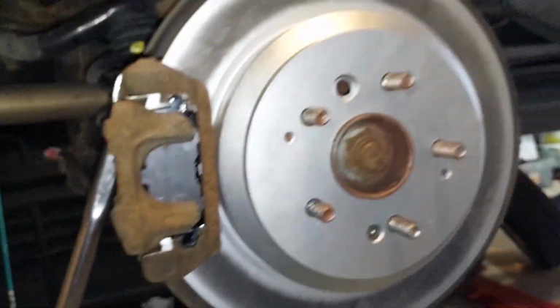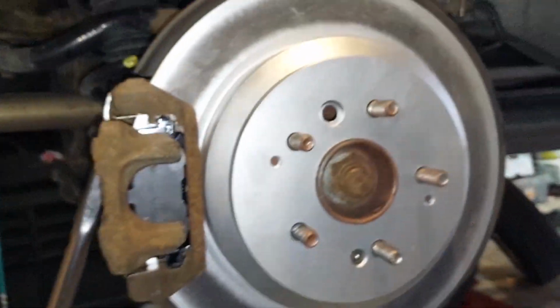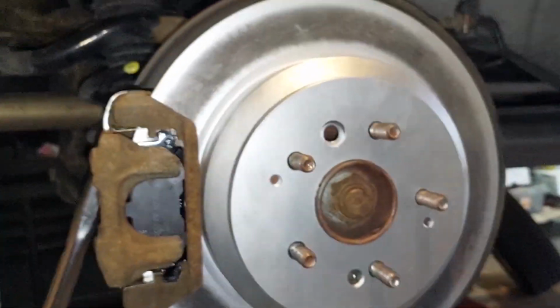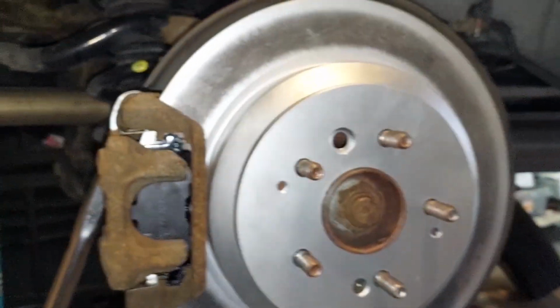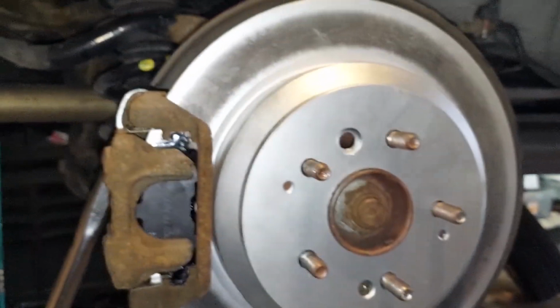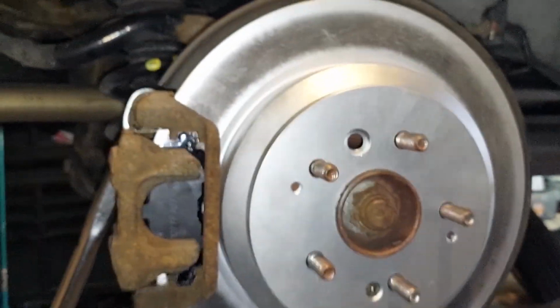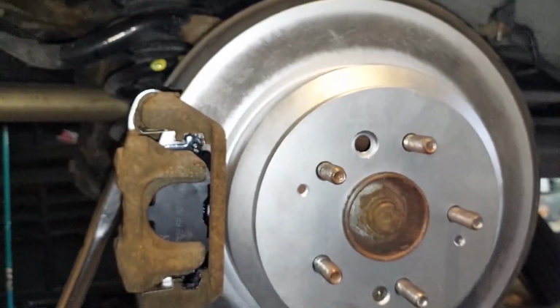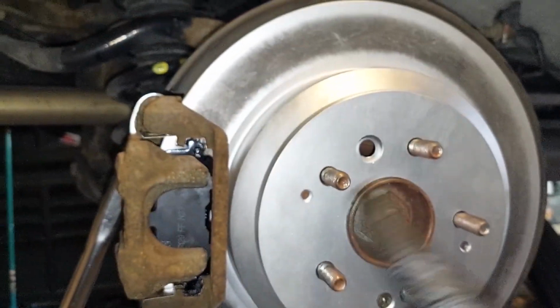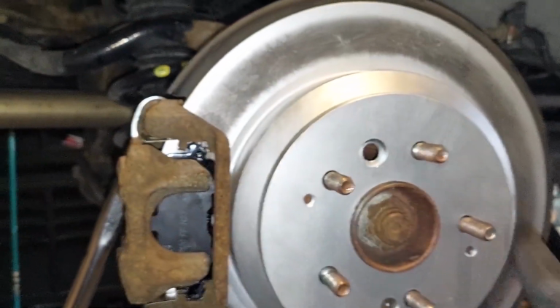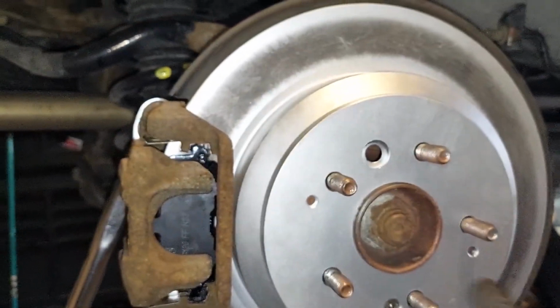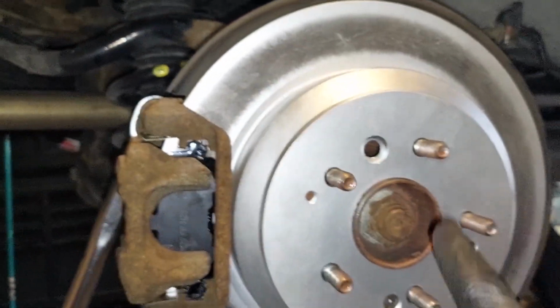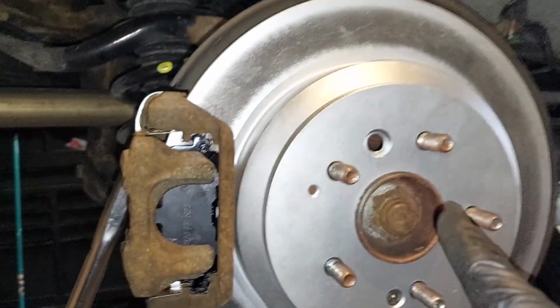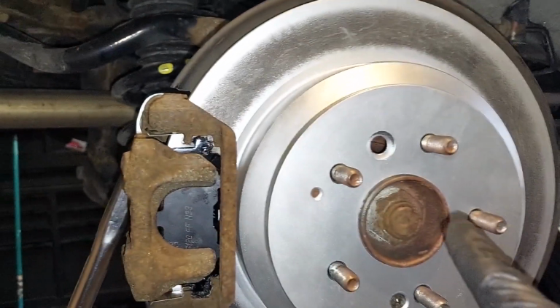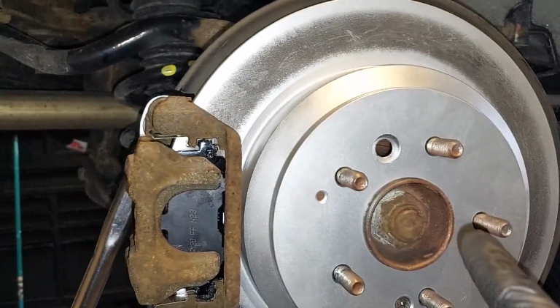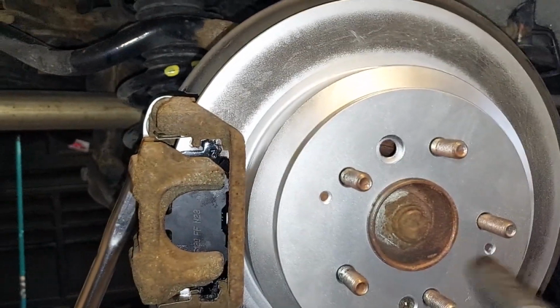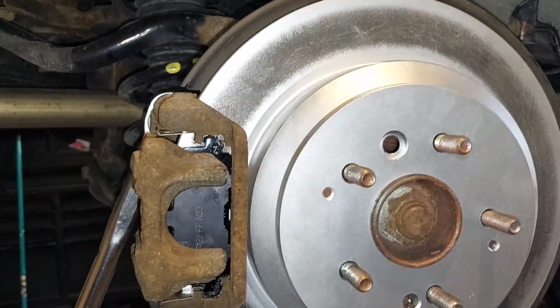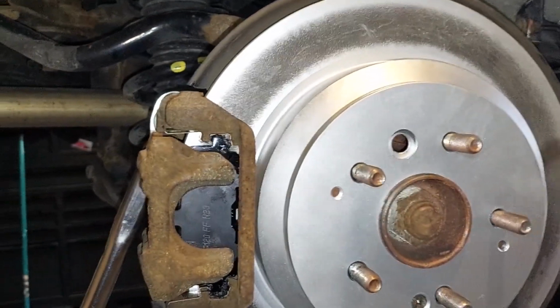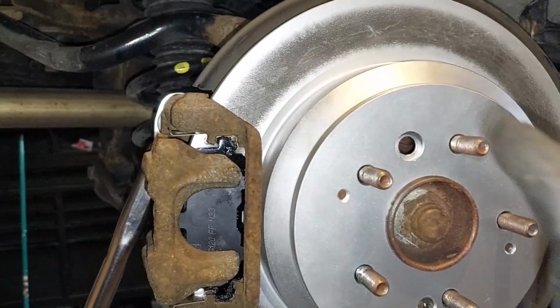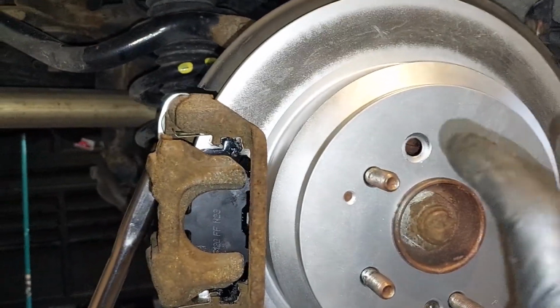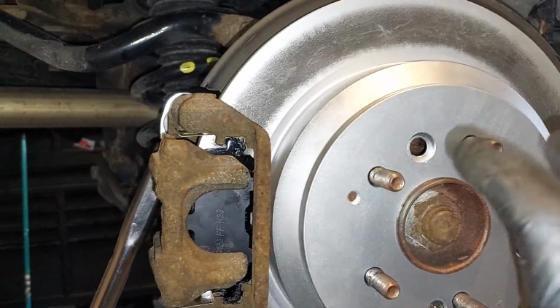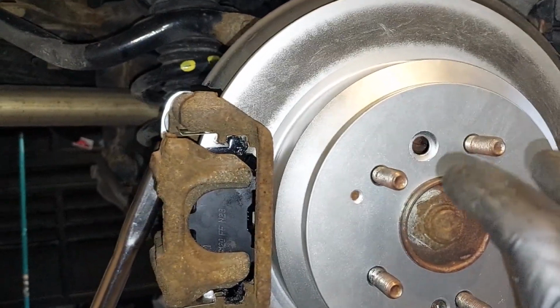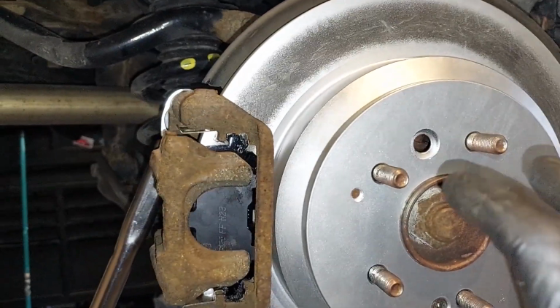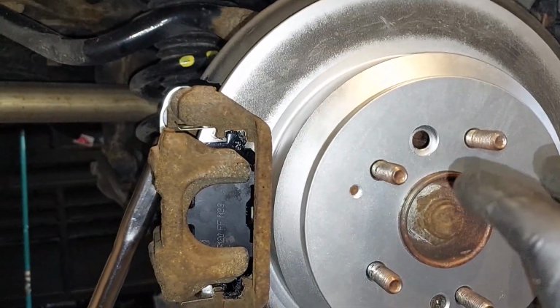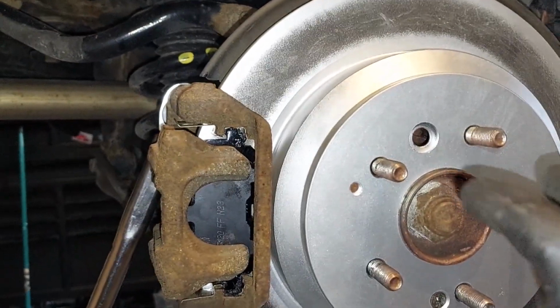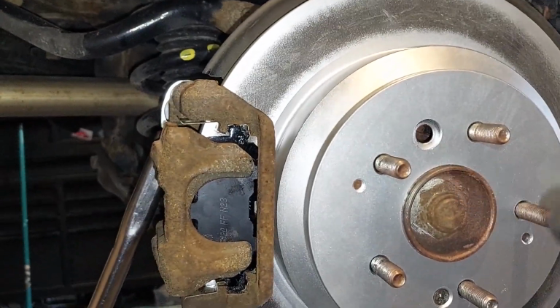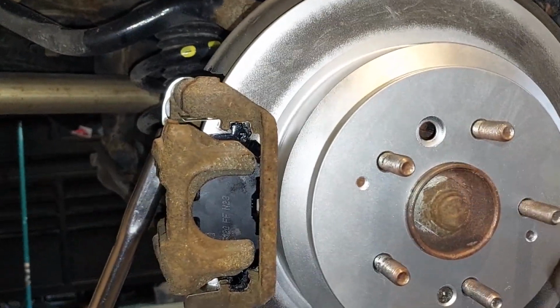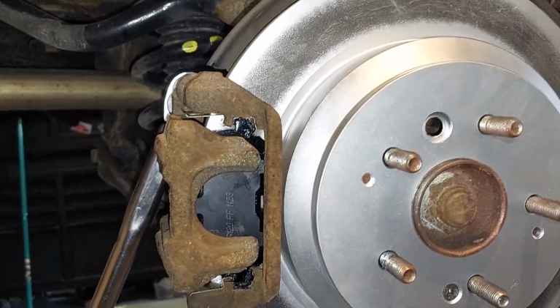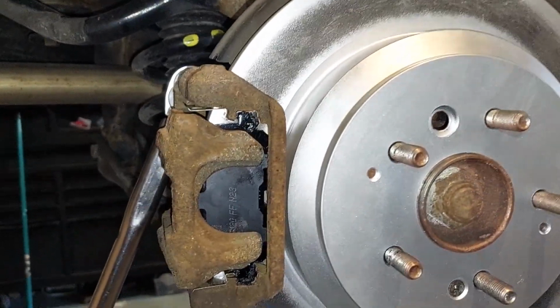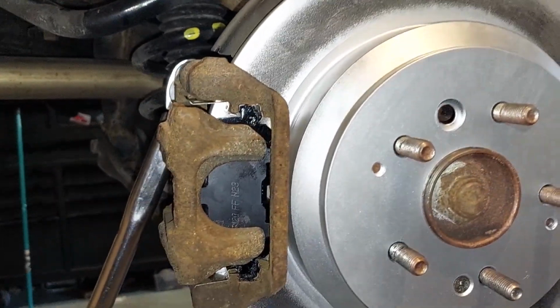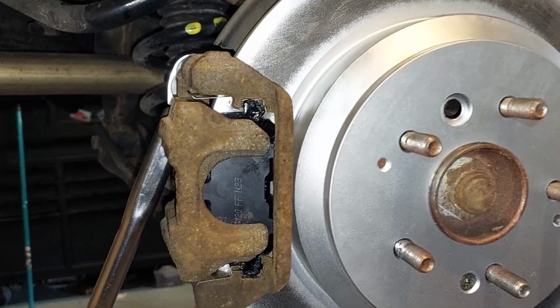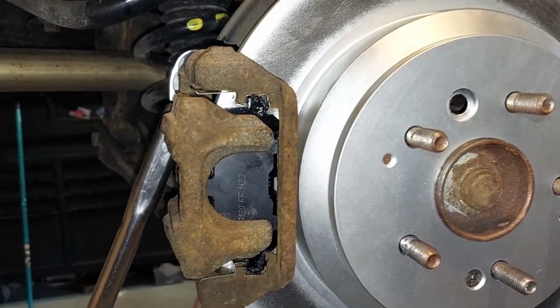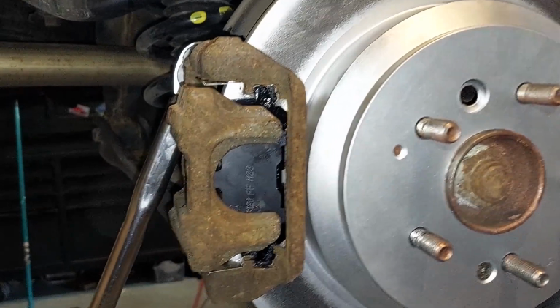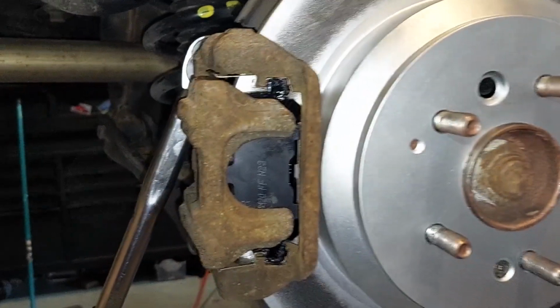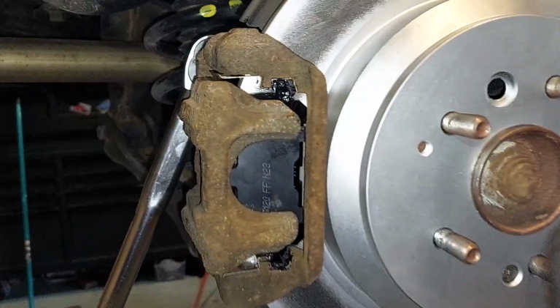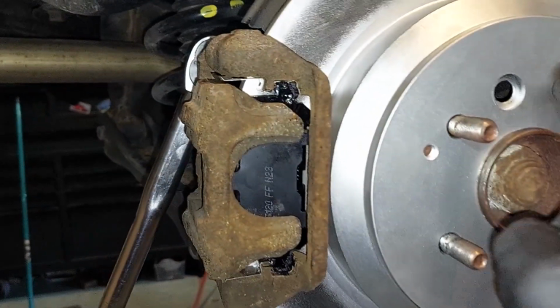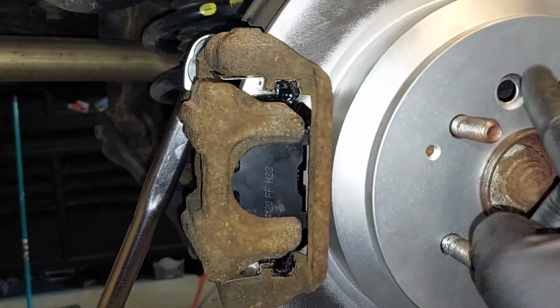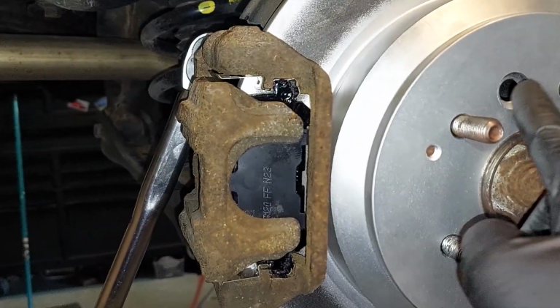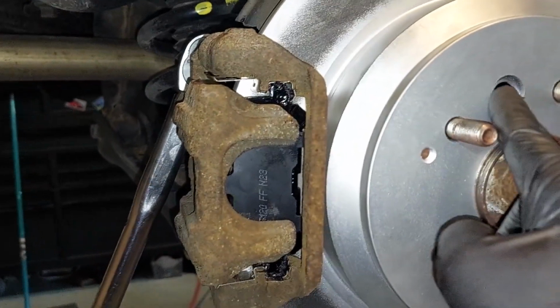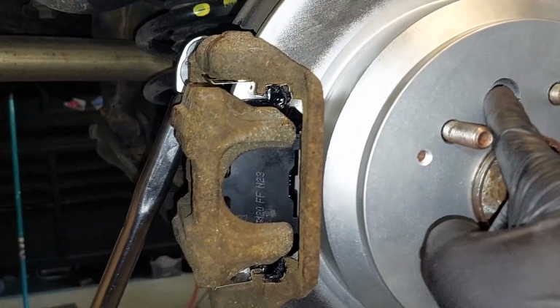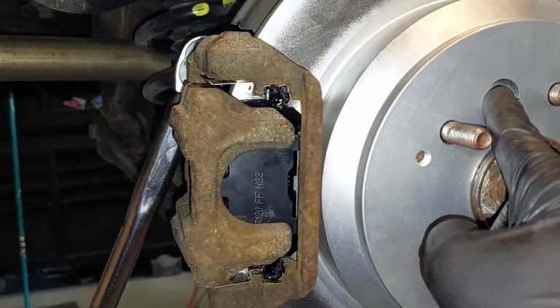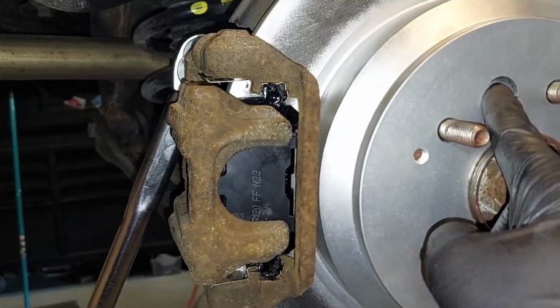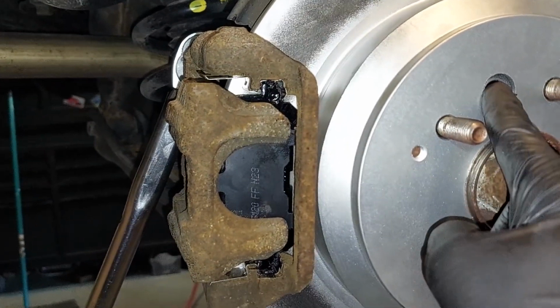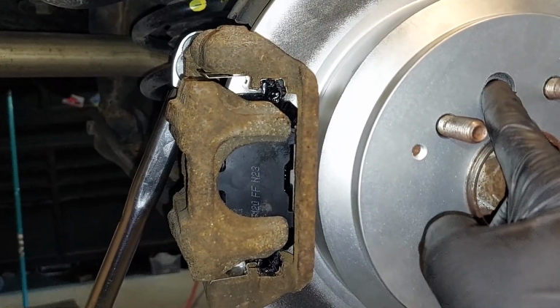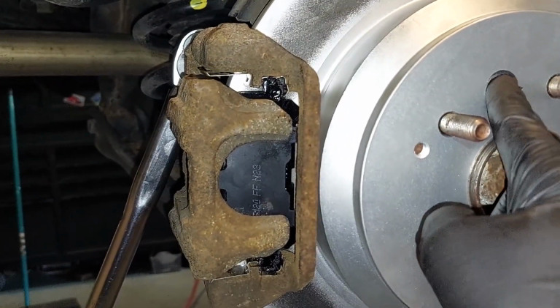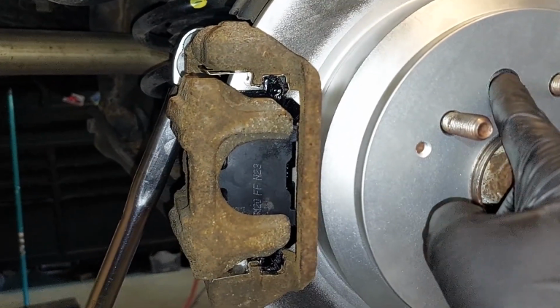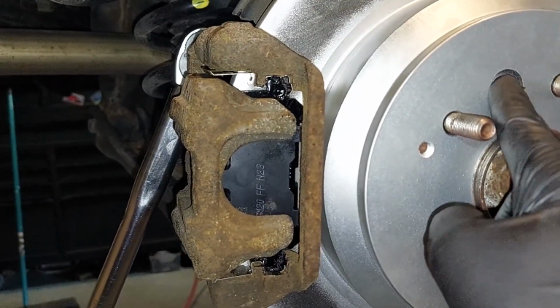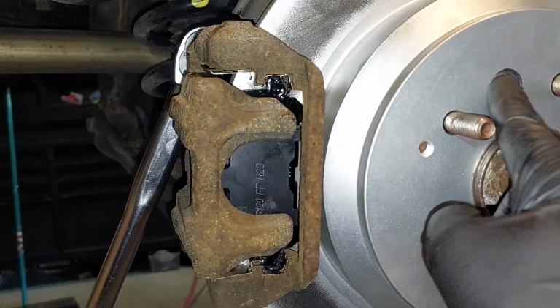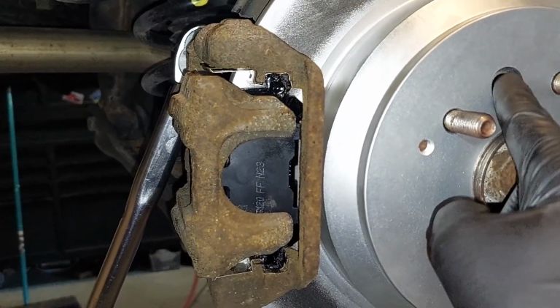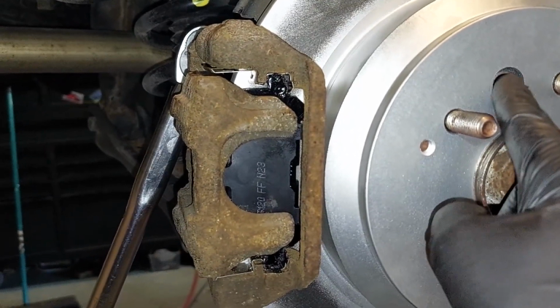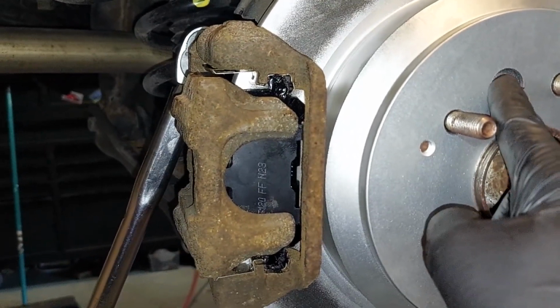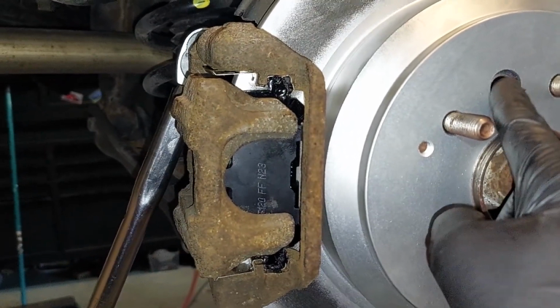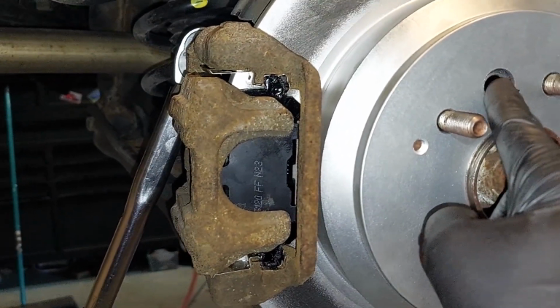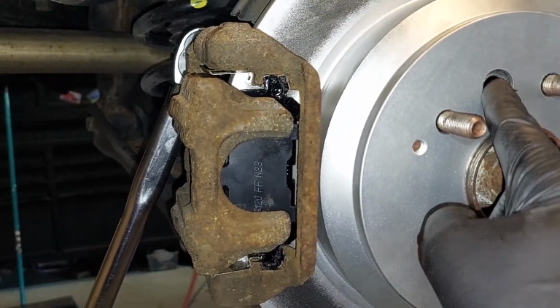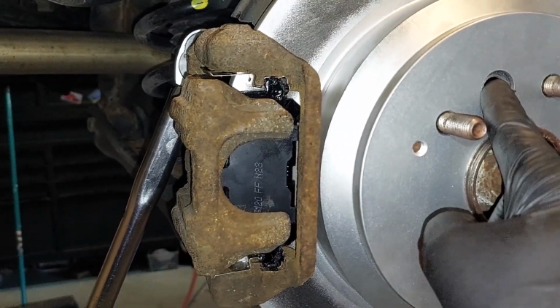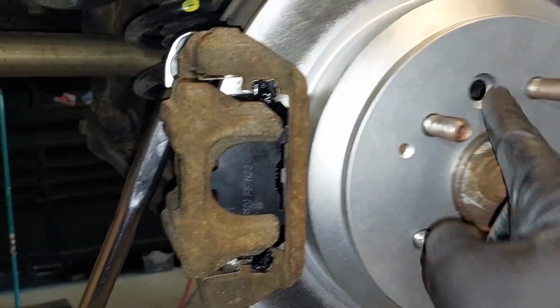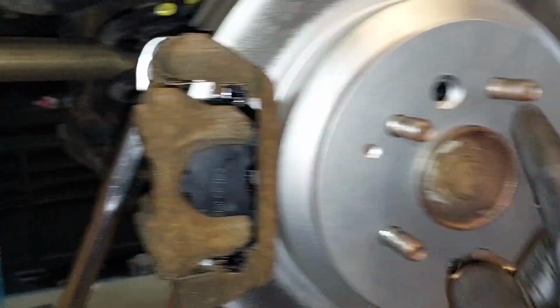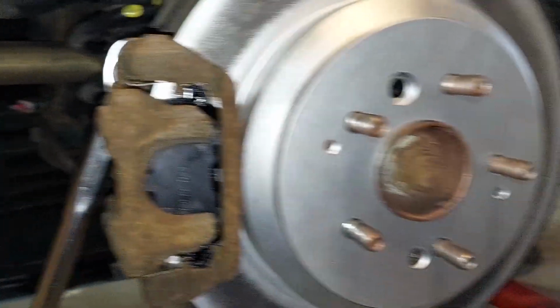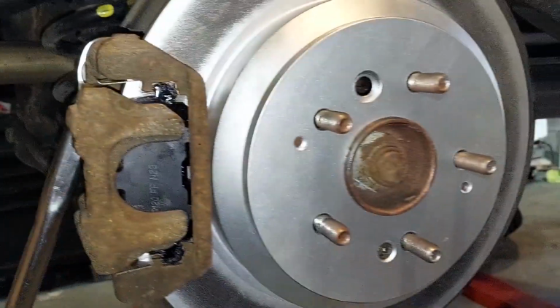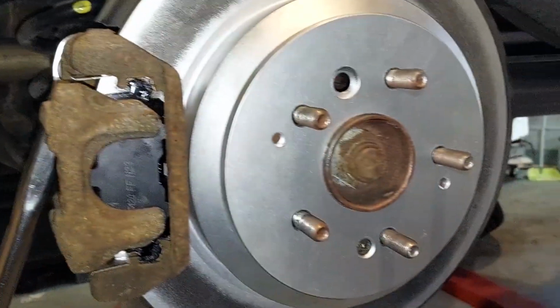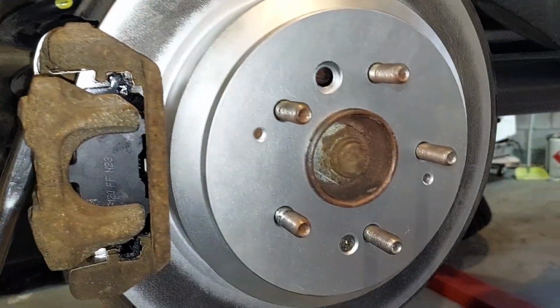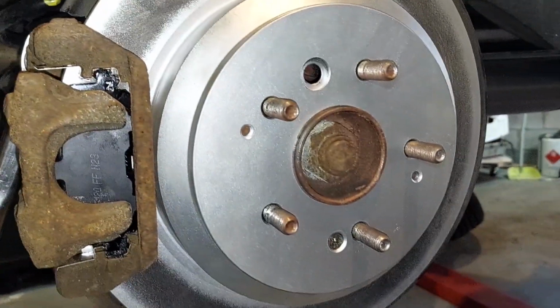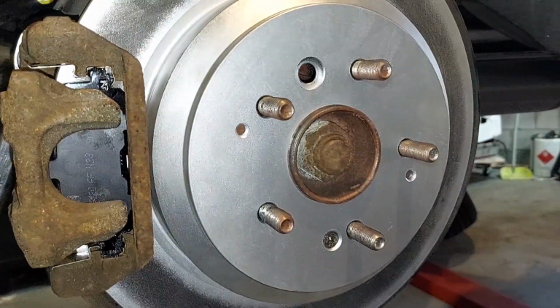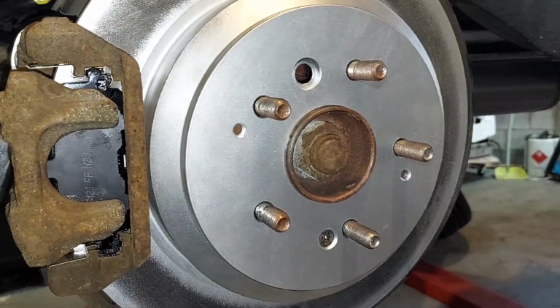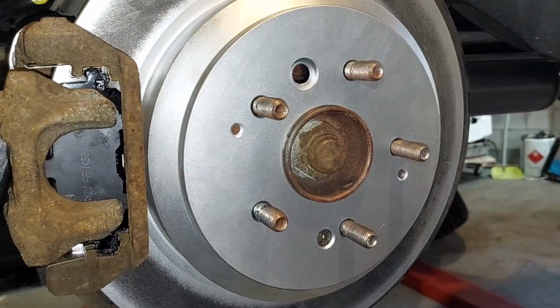You don't need to put anti-seize here because it's a coated rotor. Just put your rubber grommet from your old rotor back on and you're done.